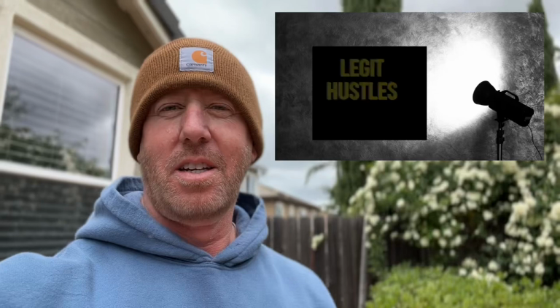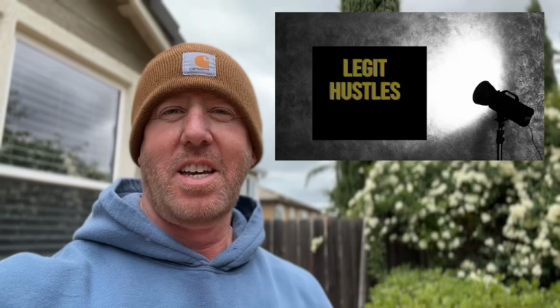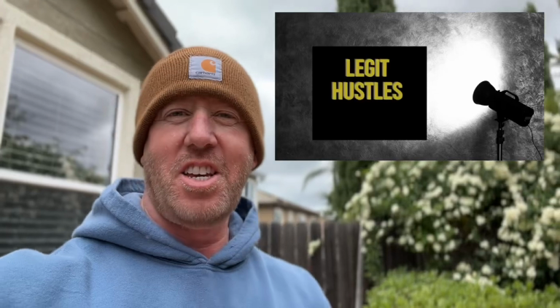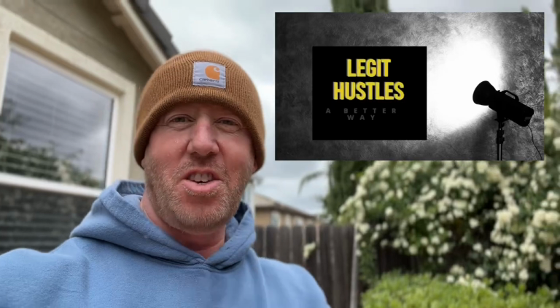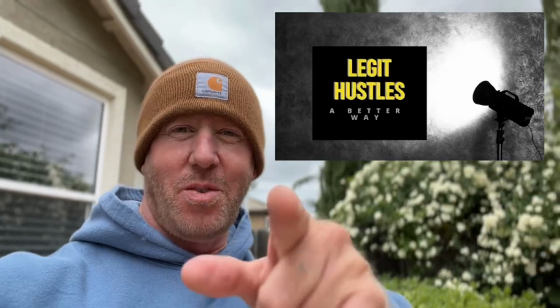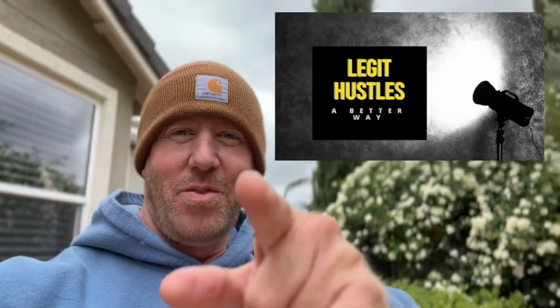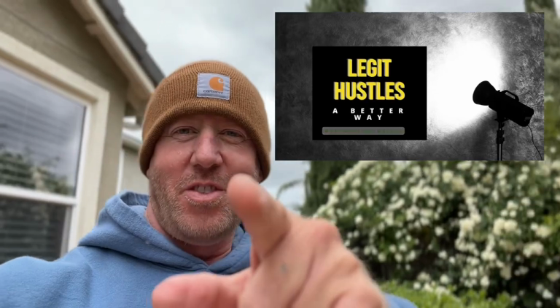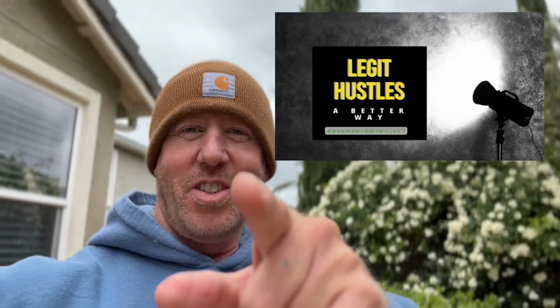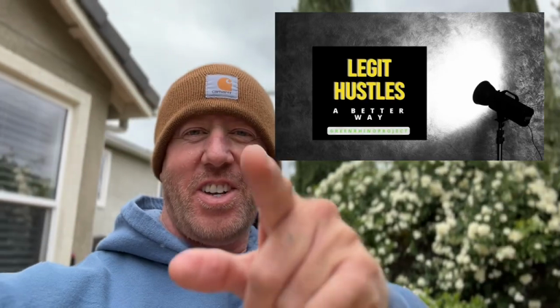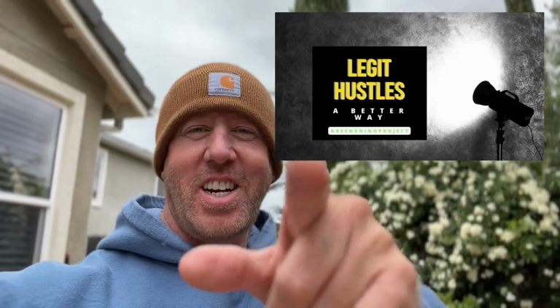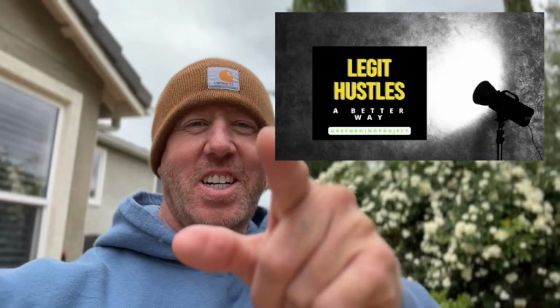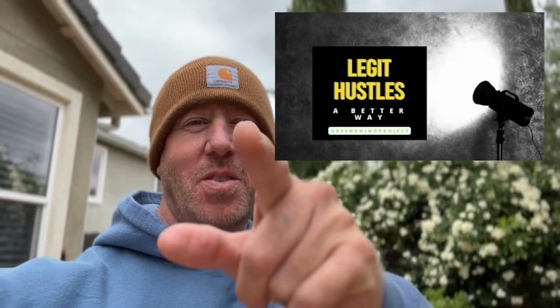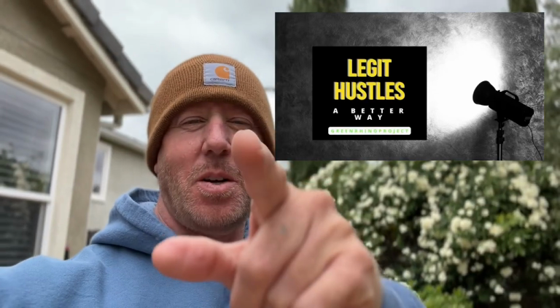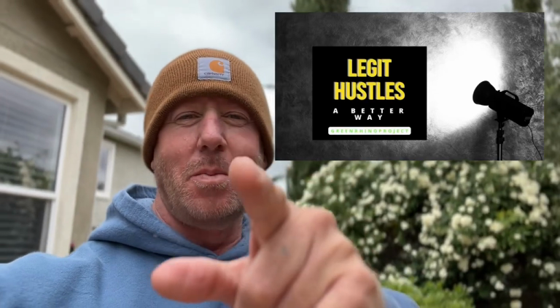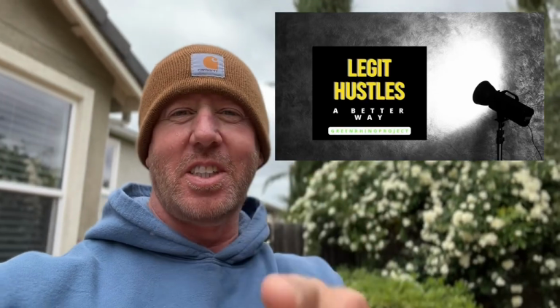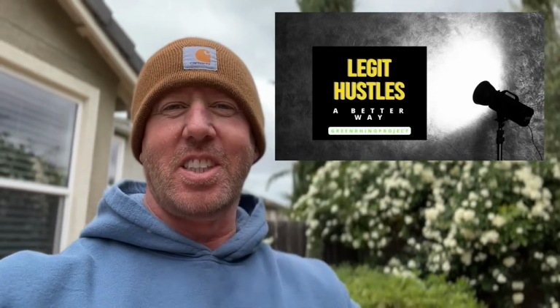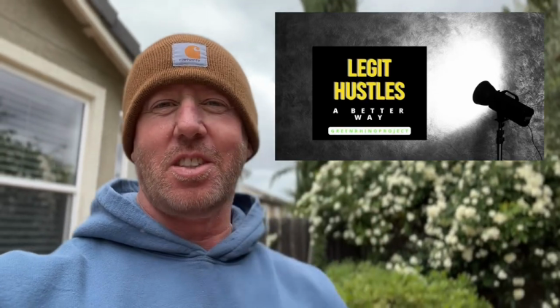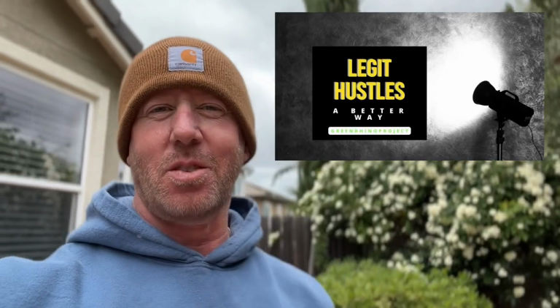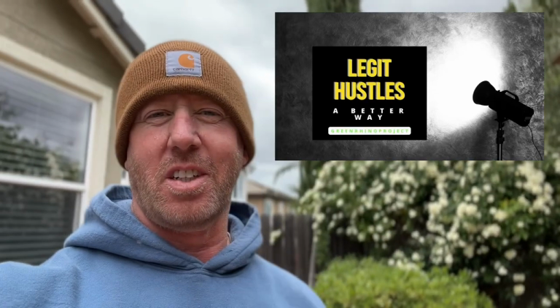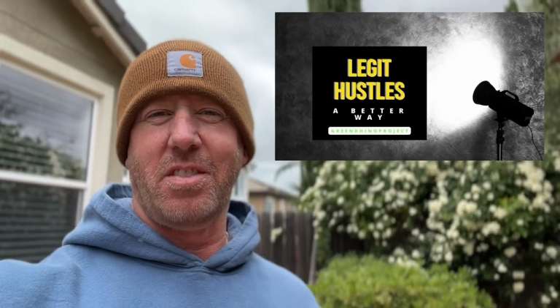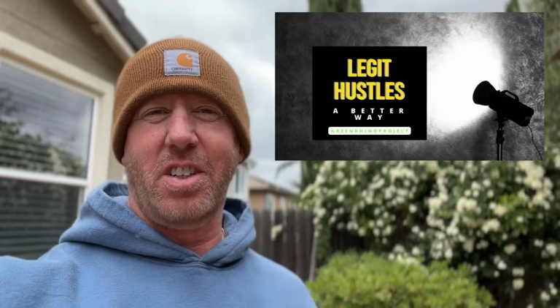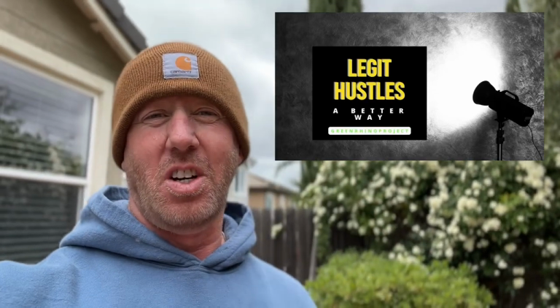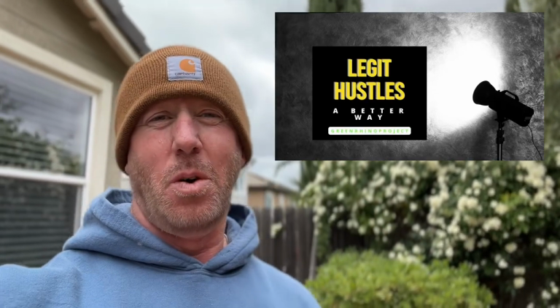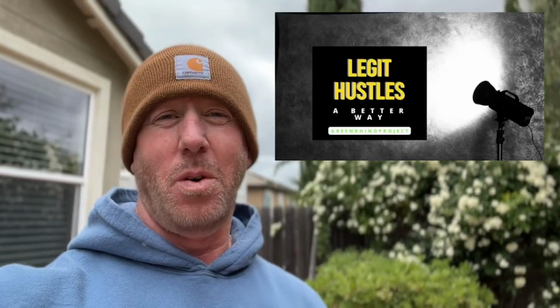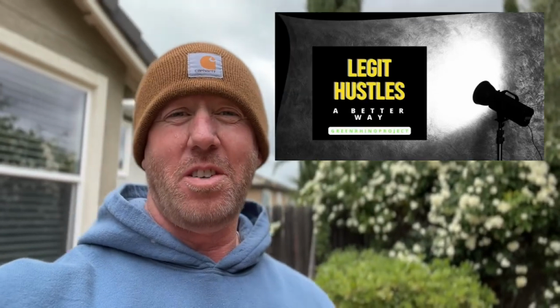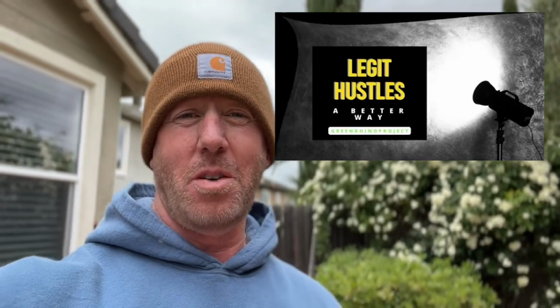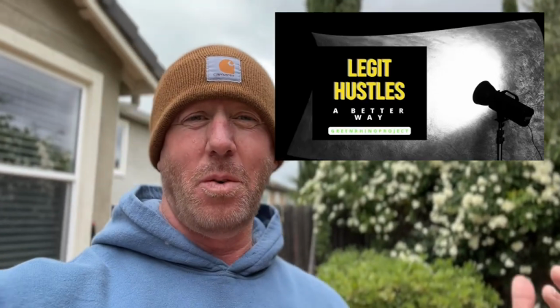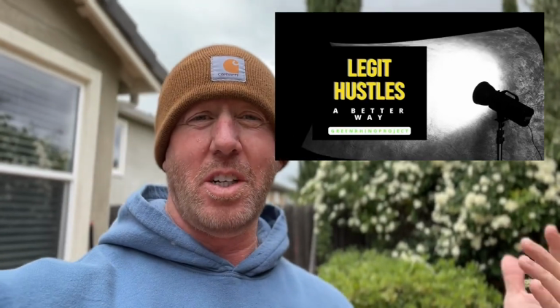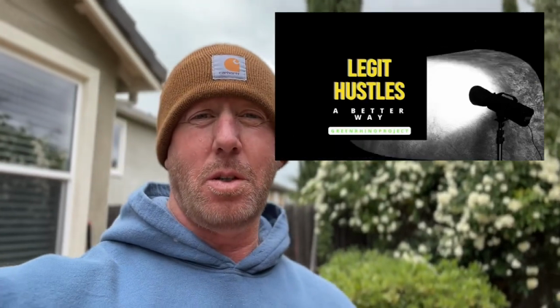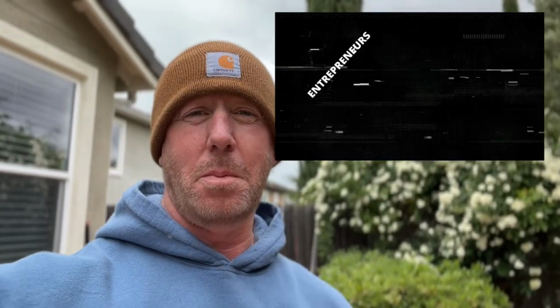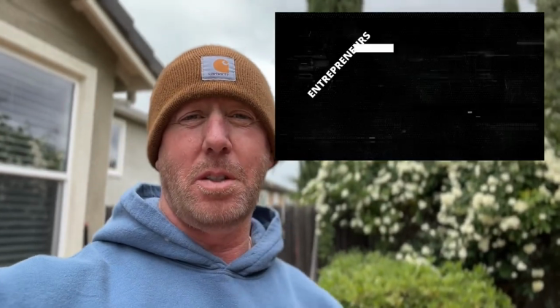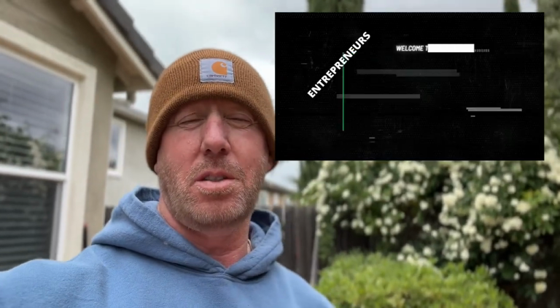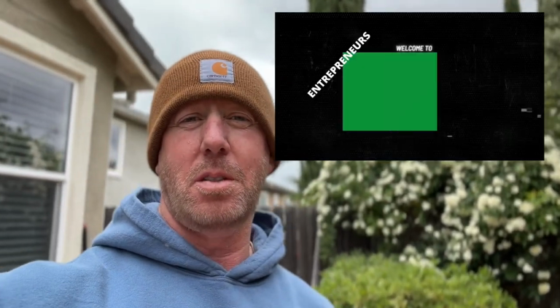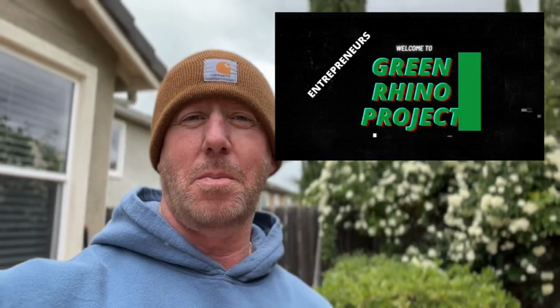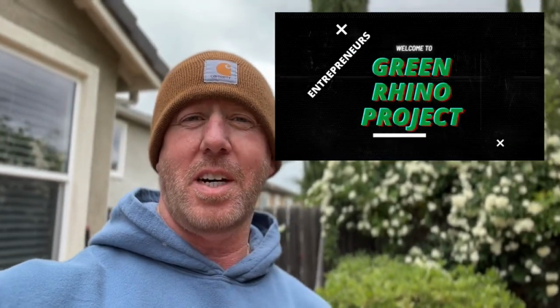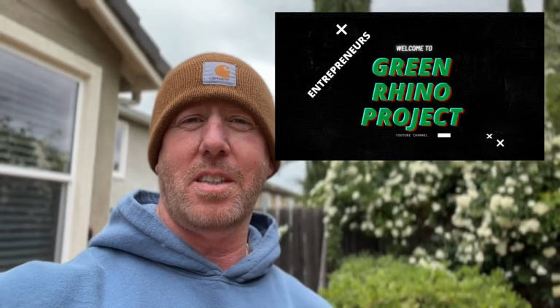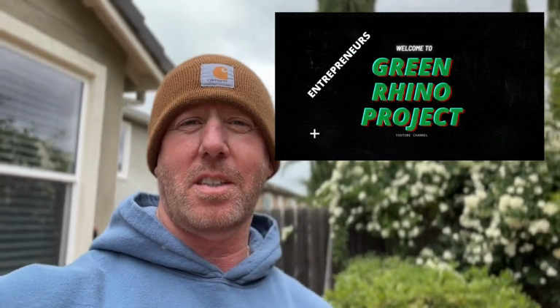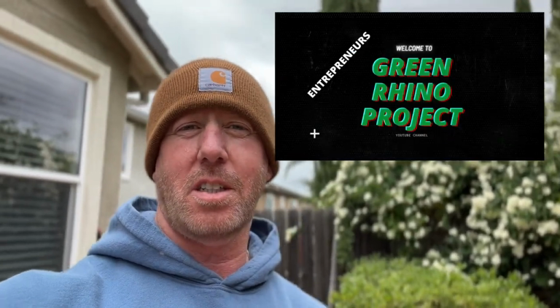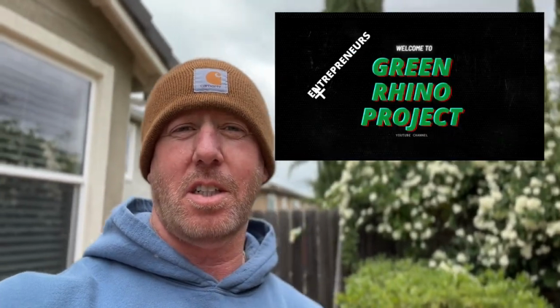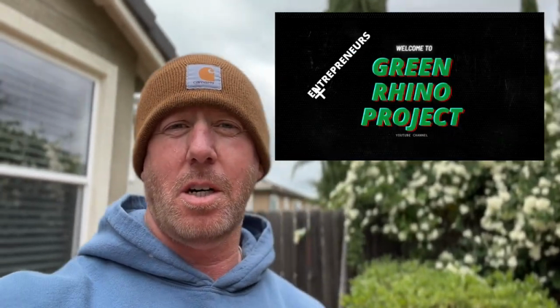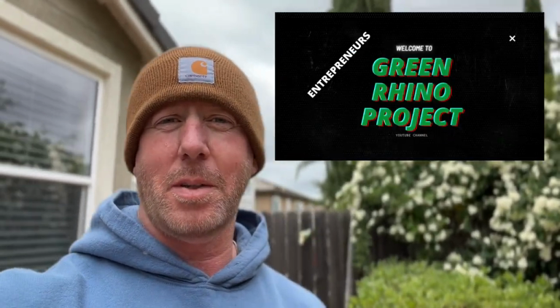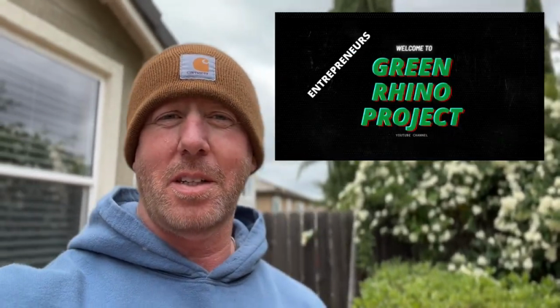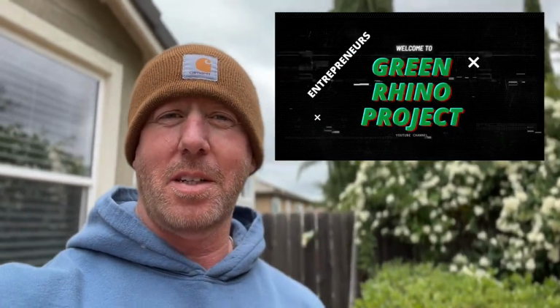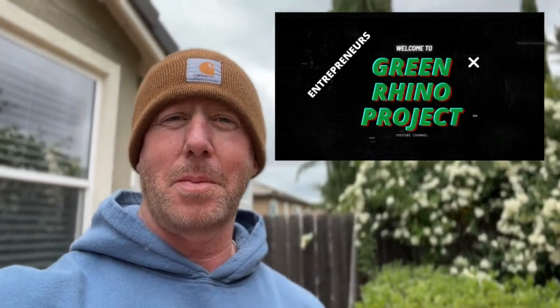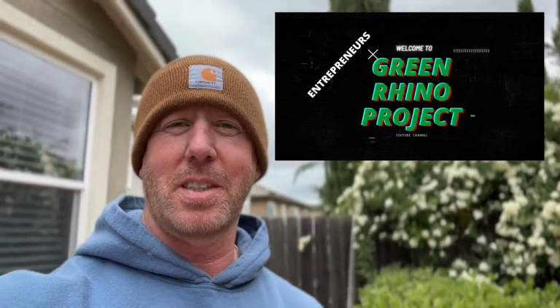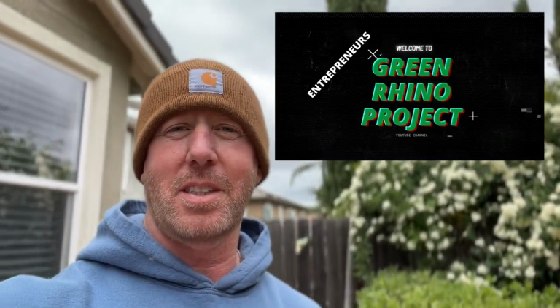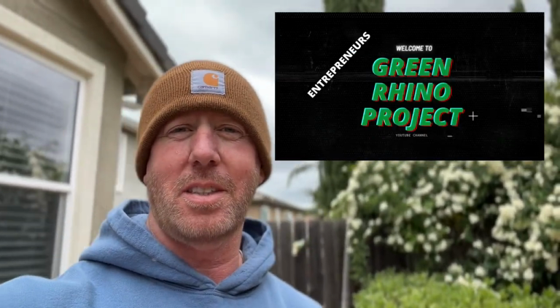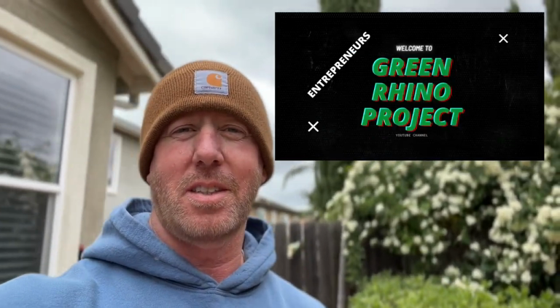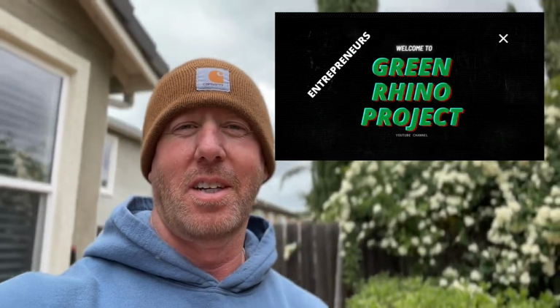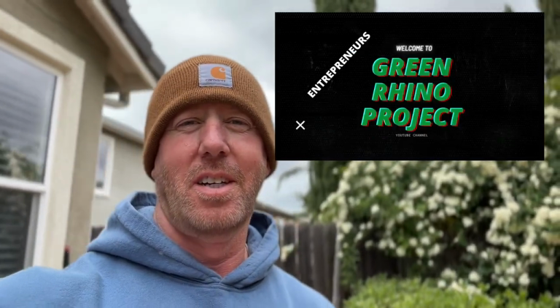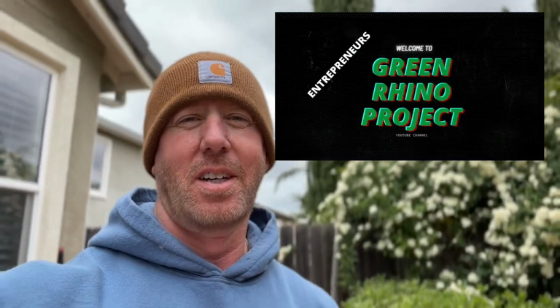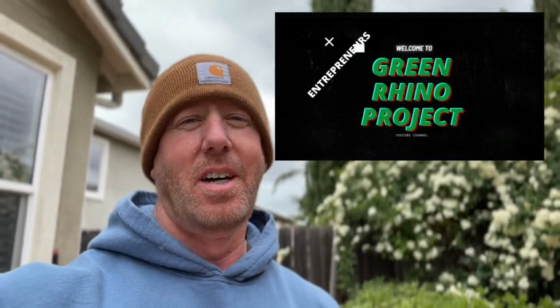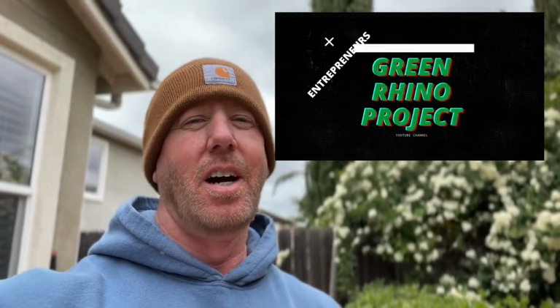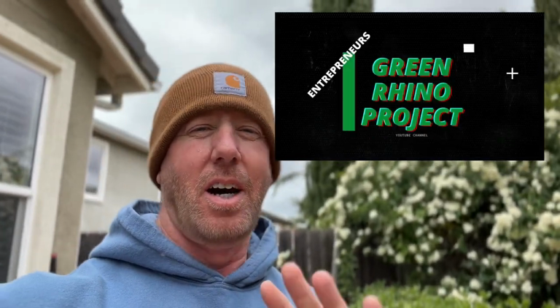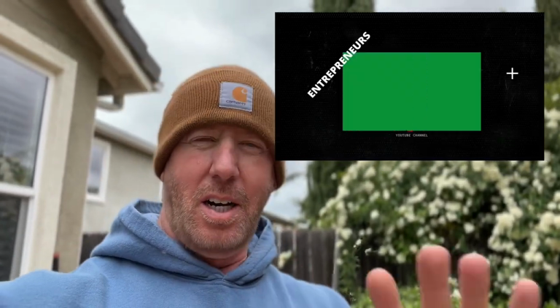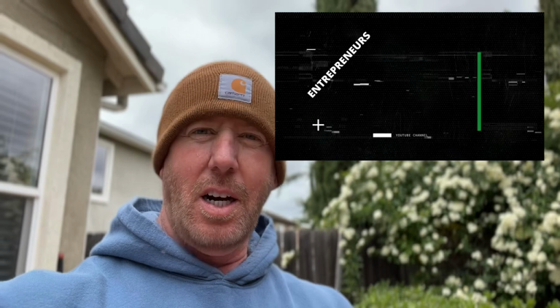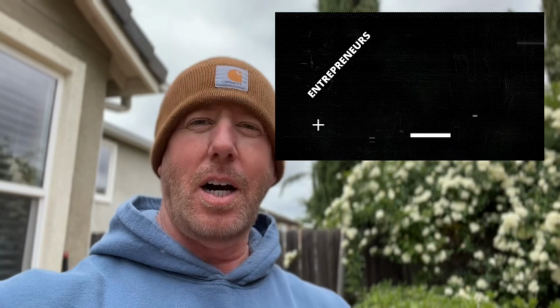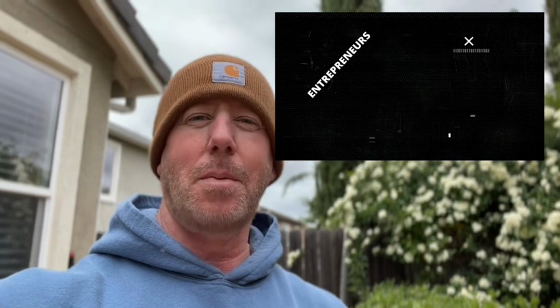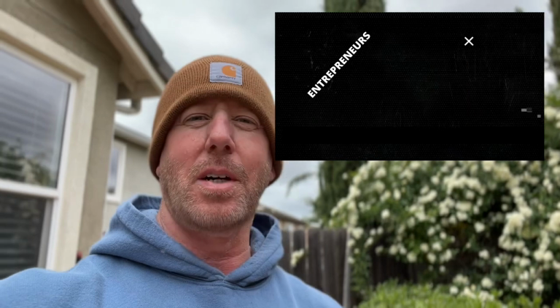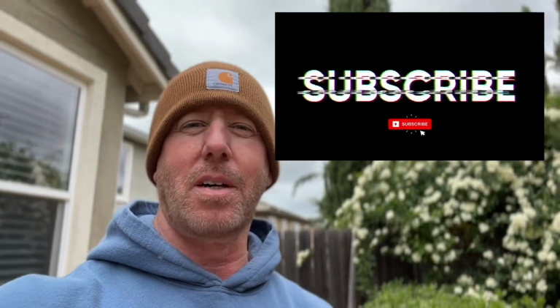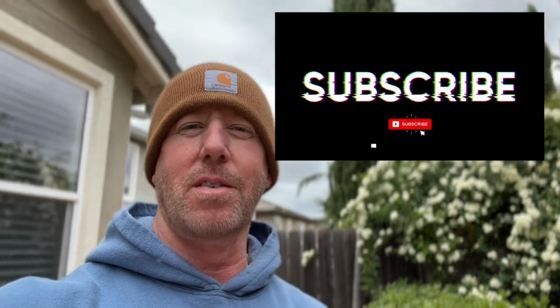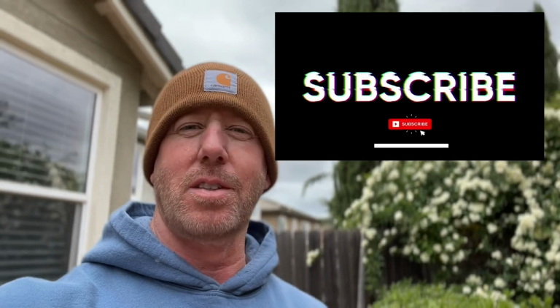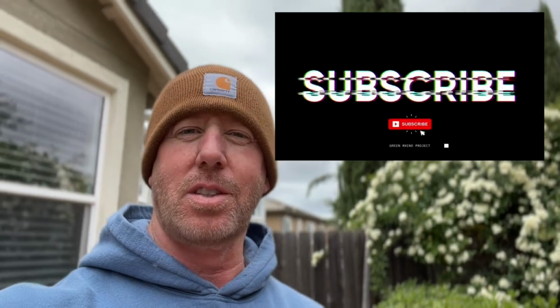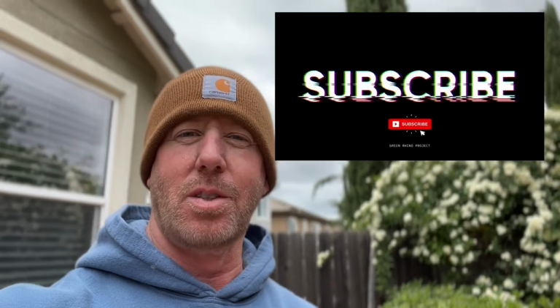Hey you, you're not going to want to miss this one. If you're wondering what equipment you should buy to start your carpet cleaning business, I'm going to give you the scoop.